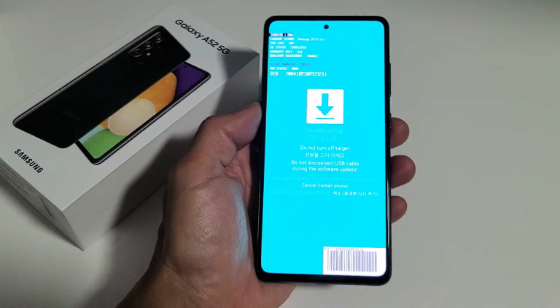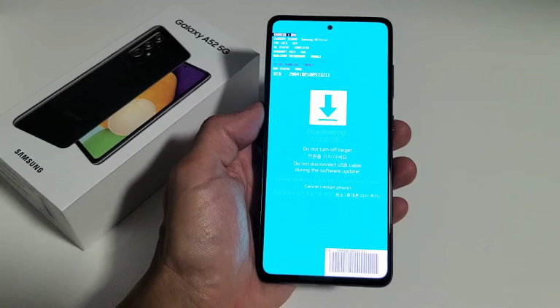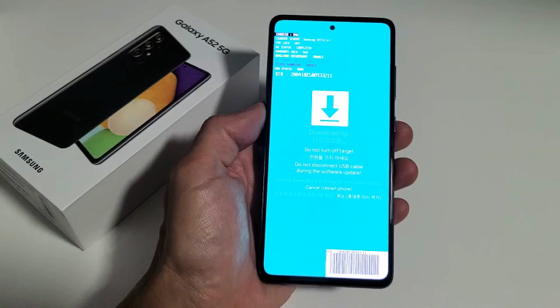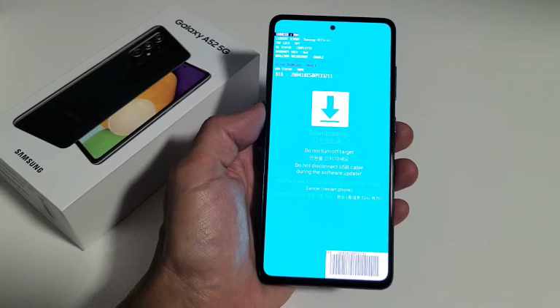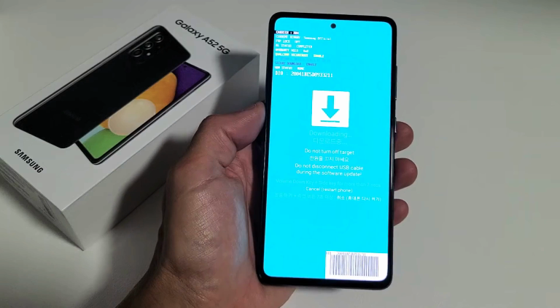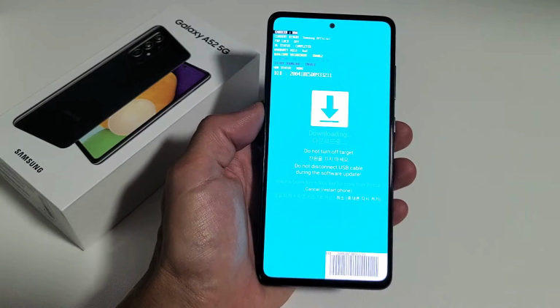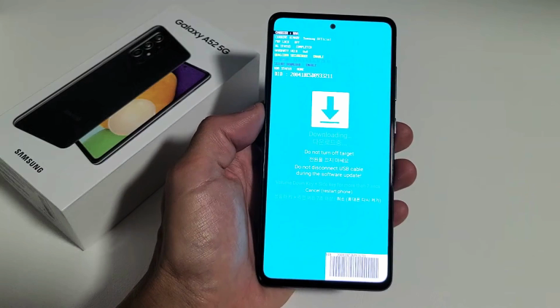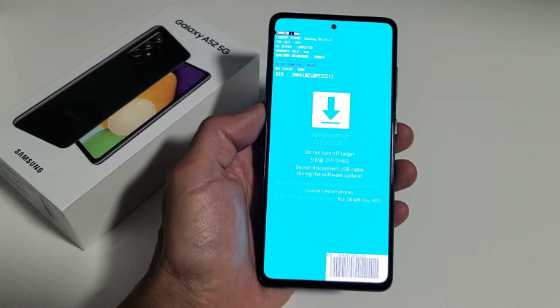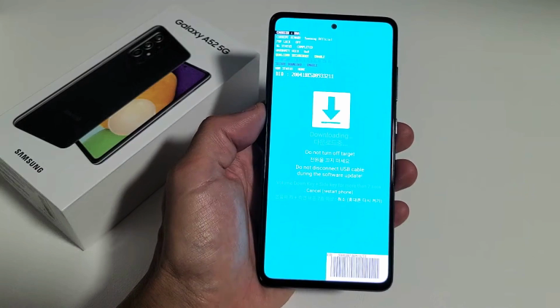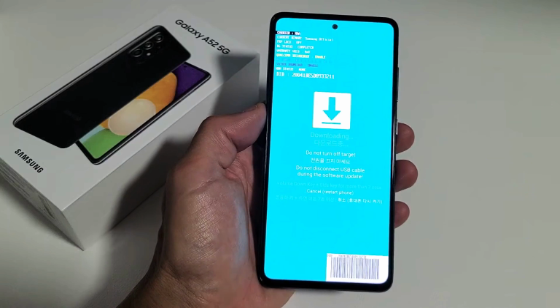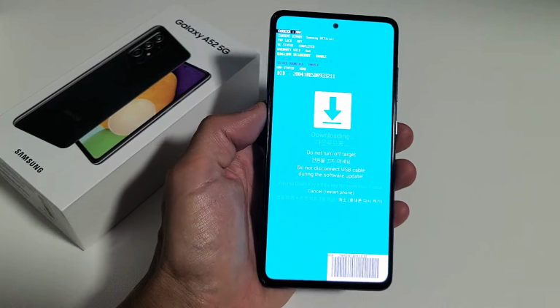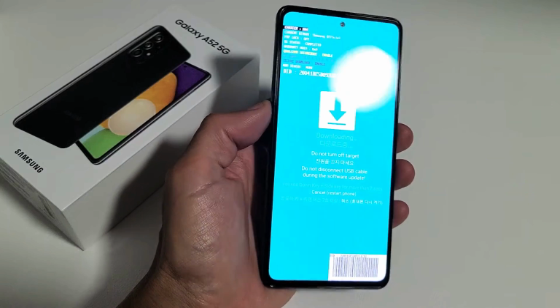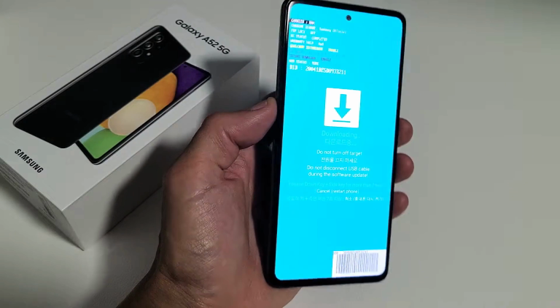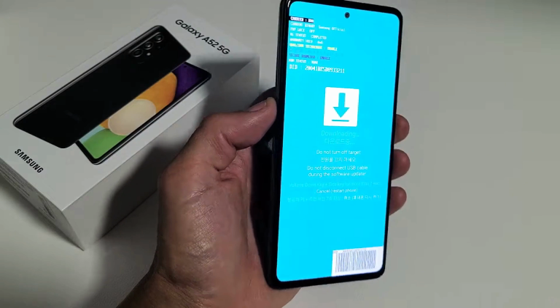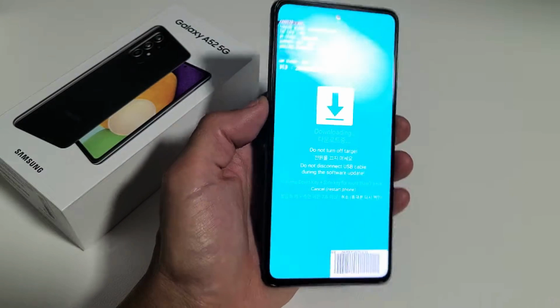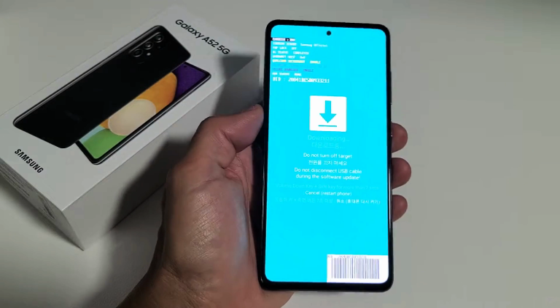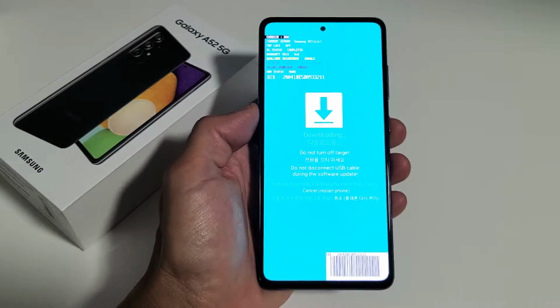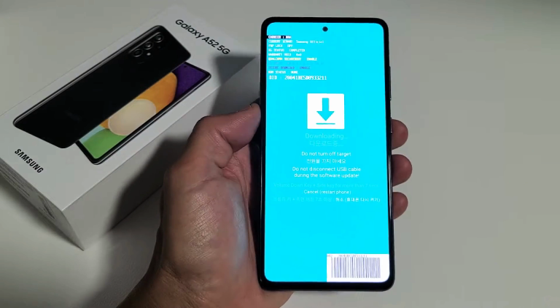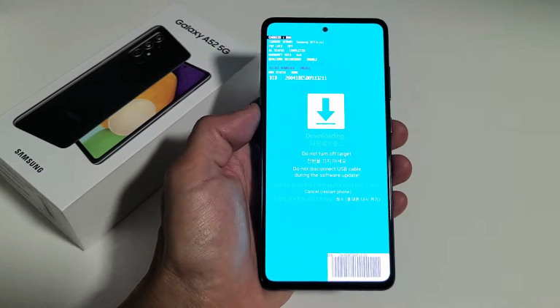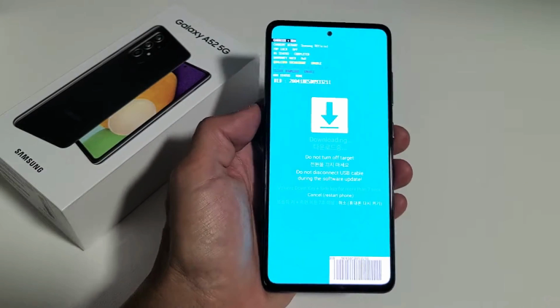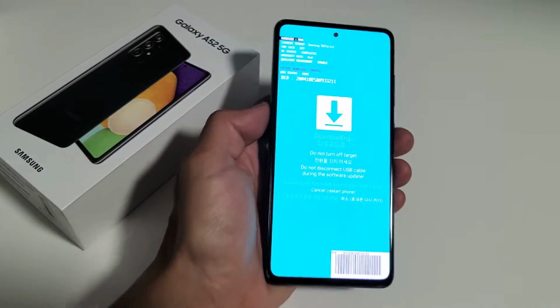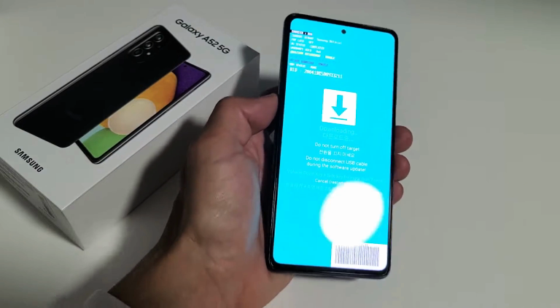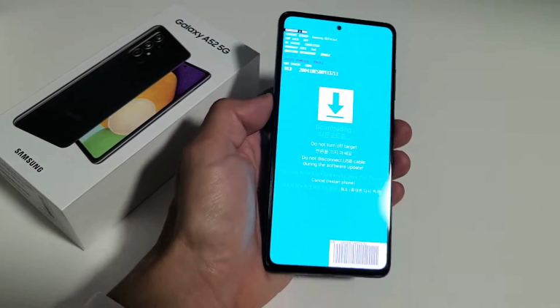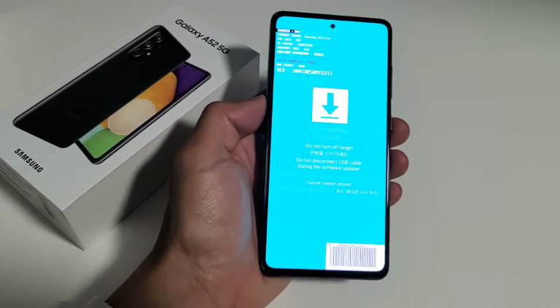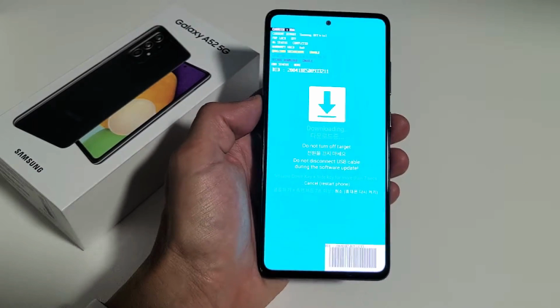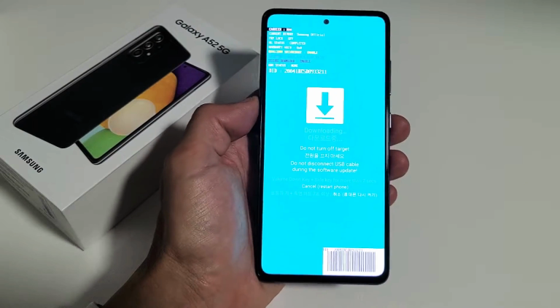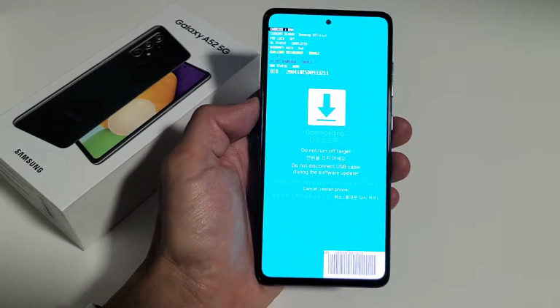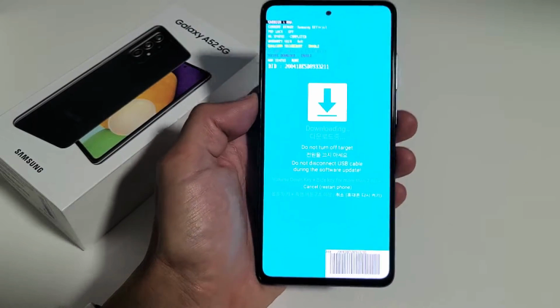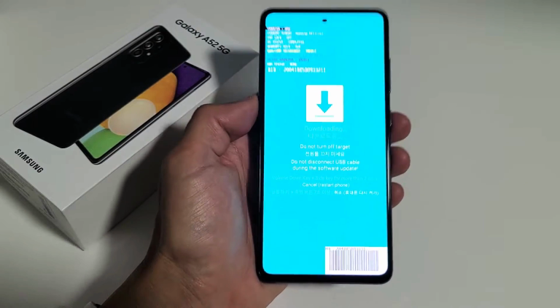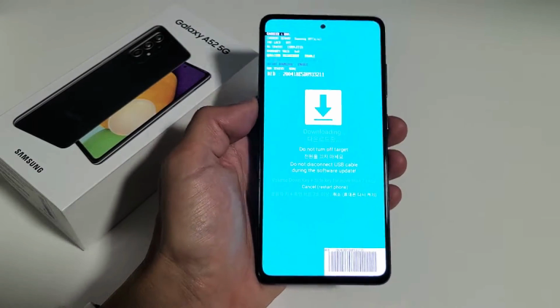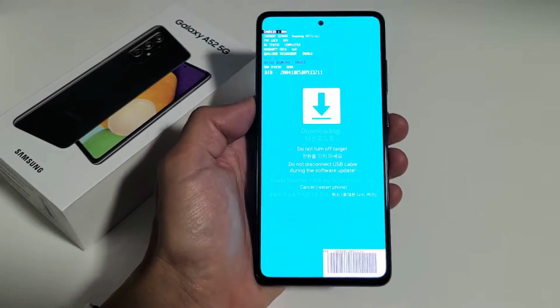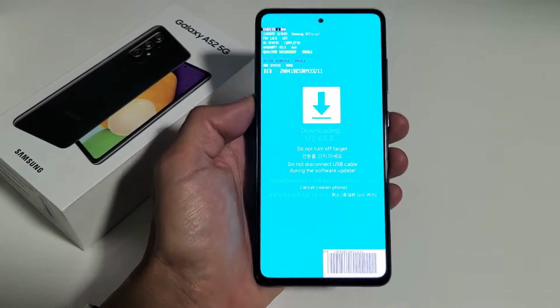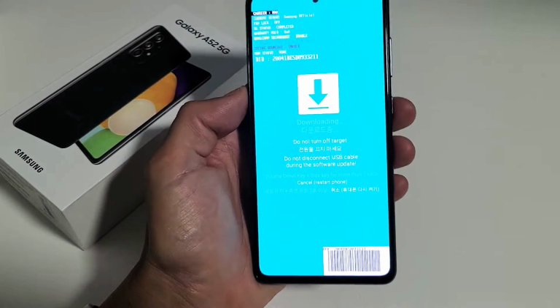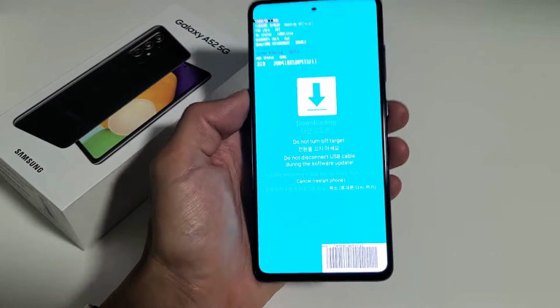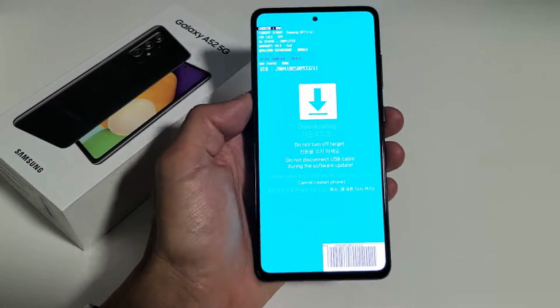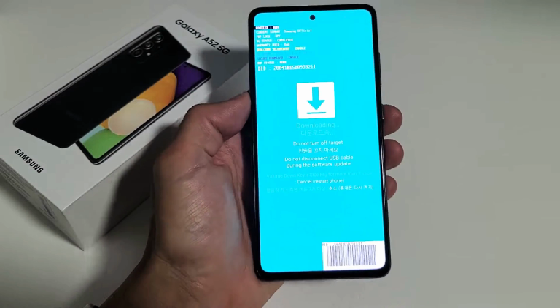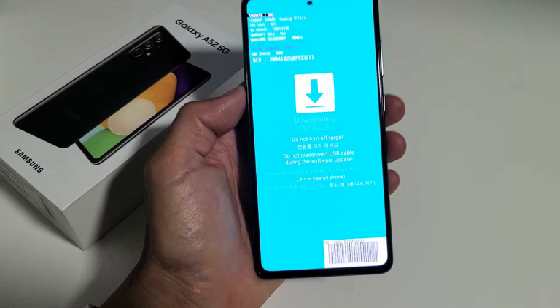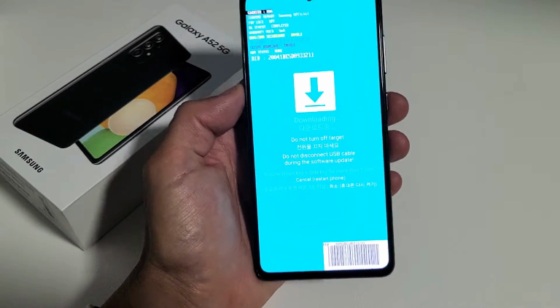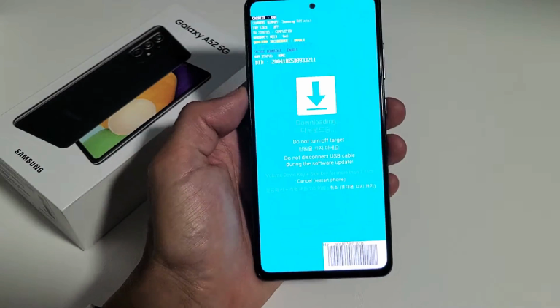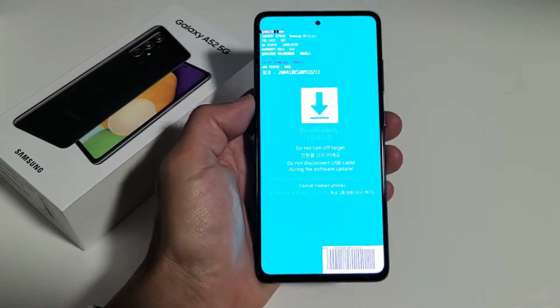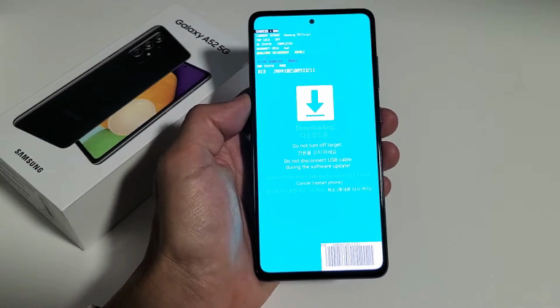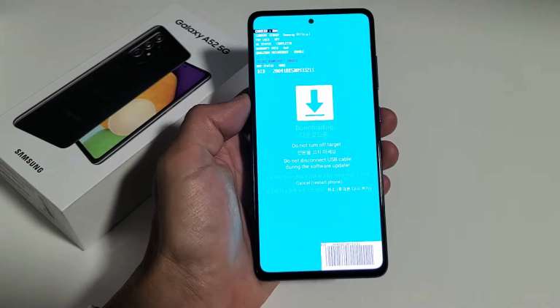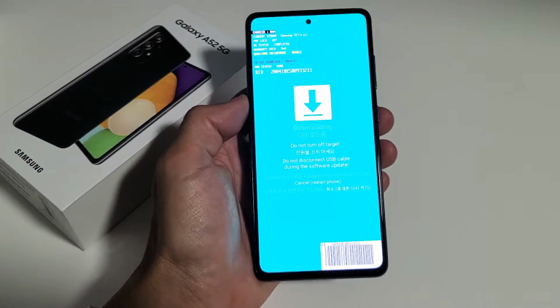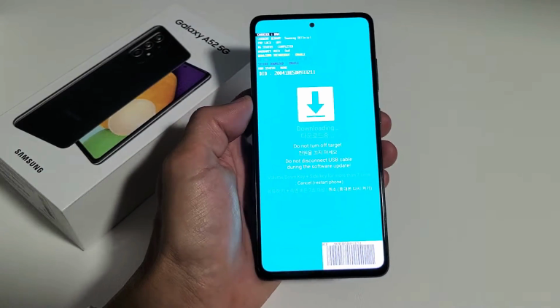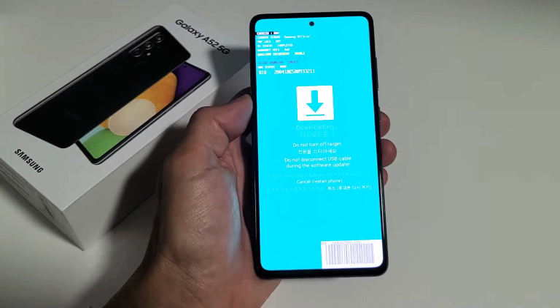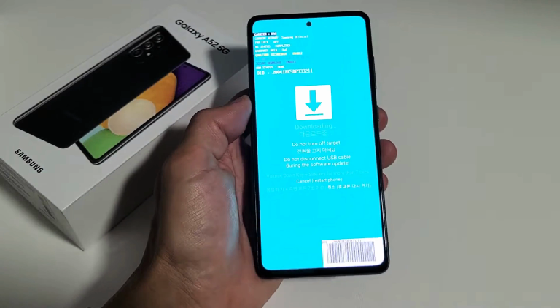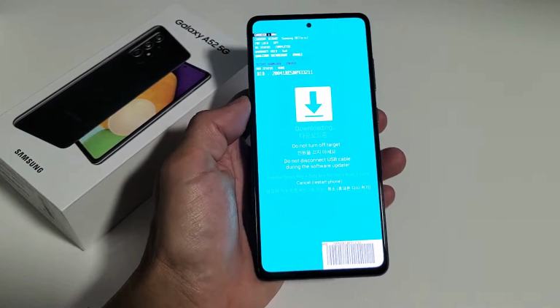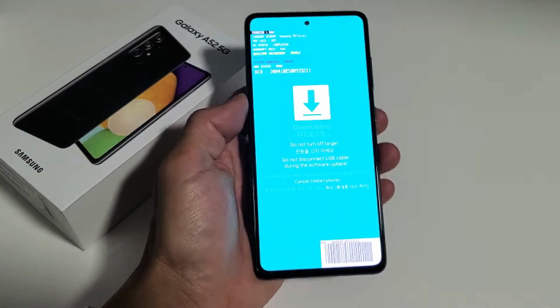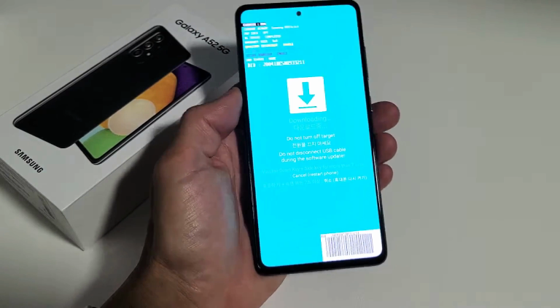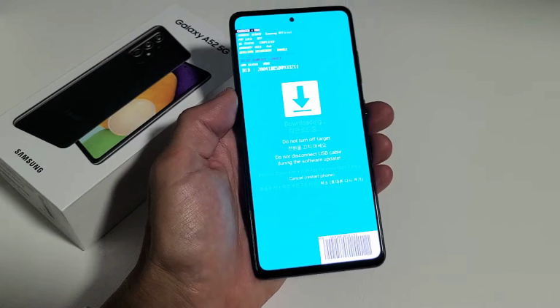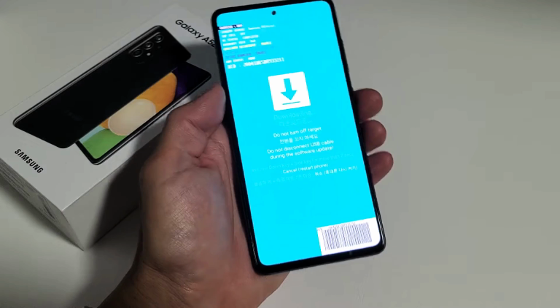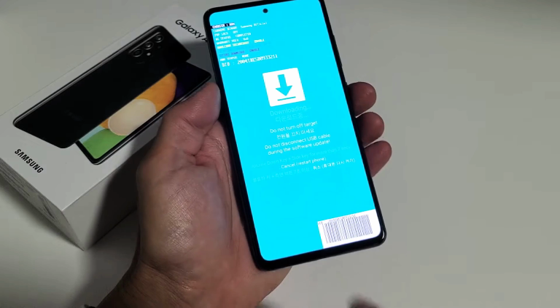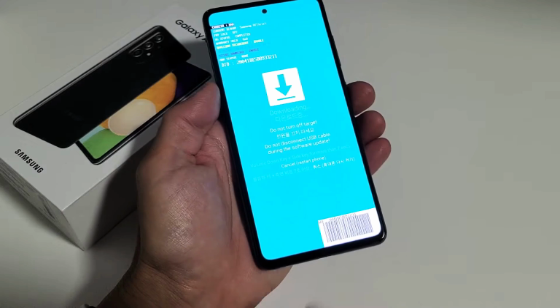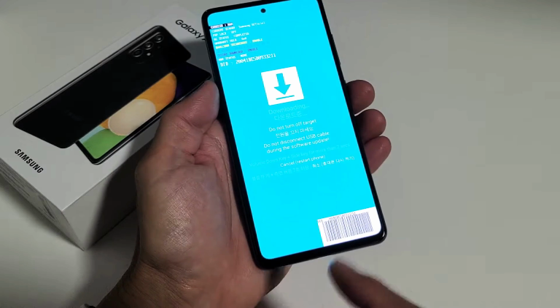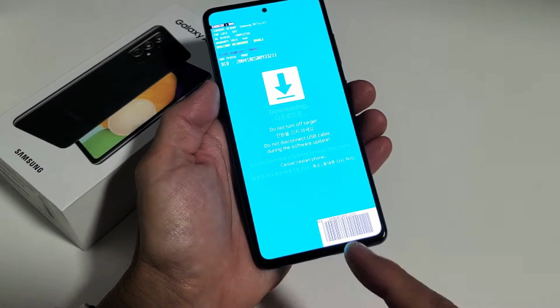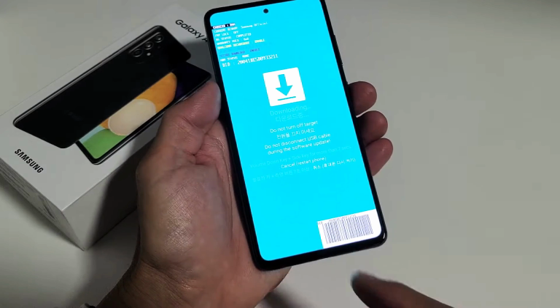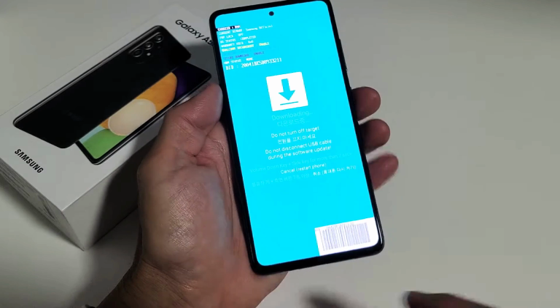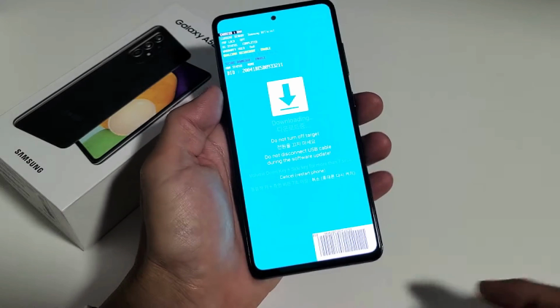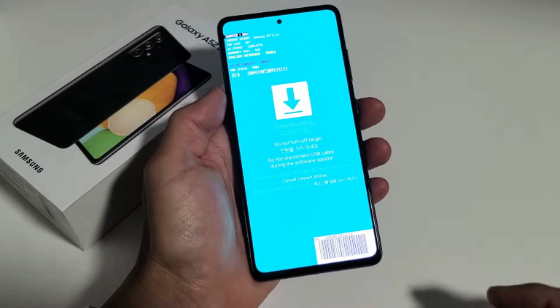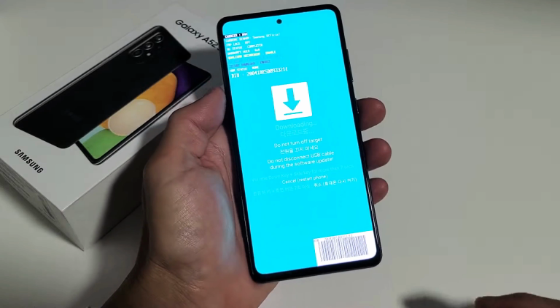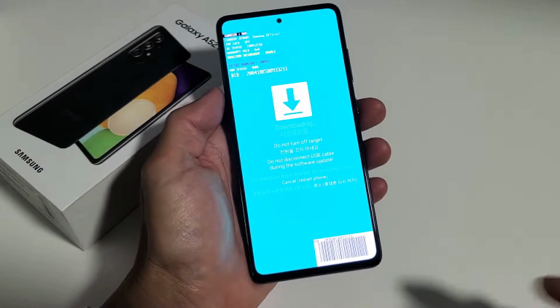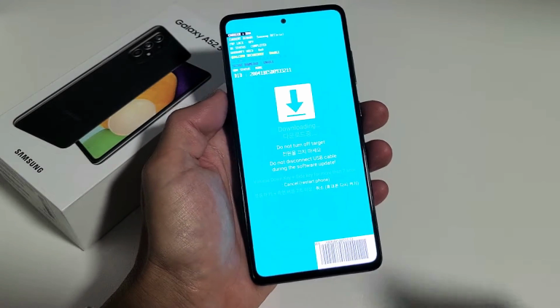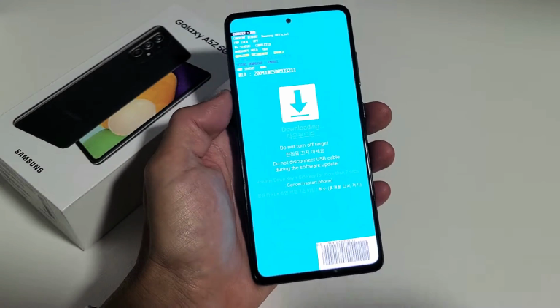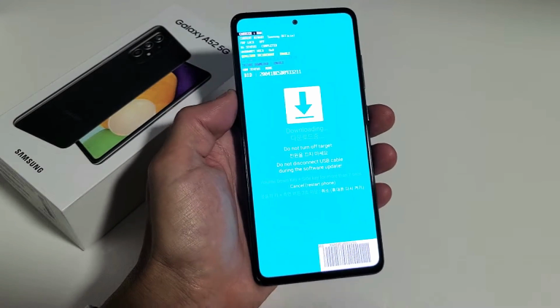I have a Samsung Galaxy A52 here. I'm going to show you how to get in and get out of download mode without using the charging cable.